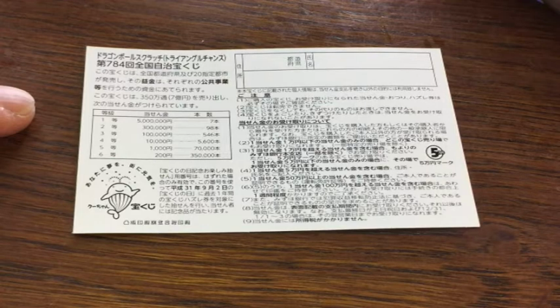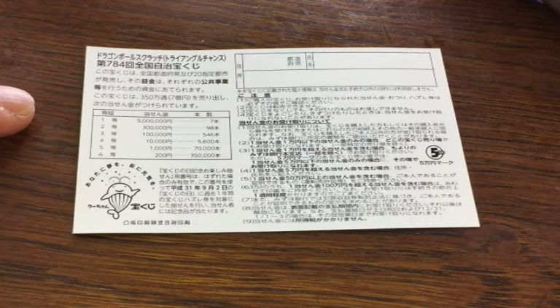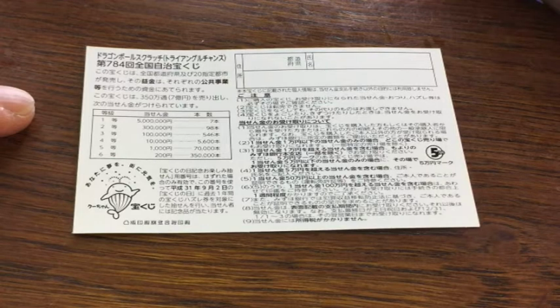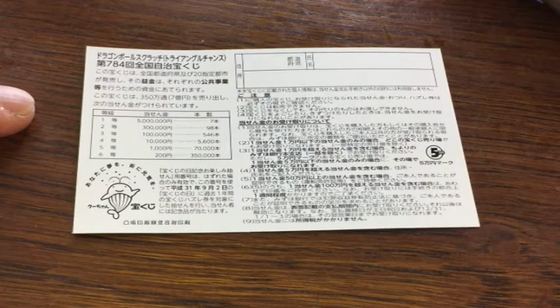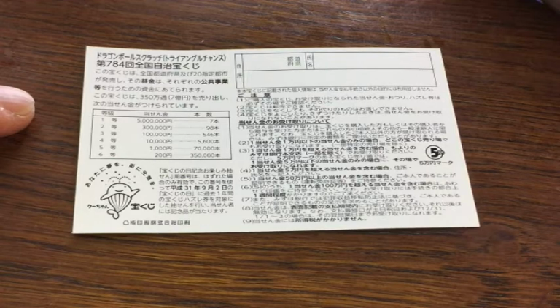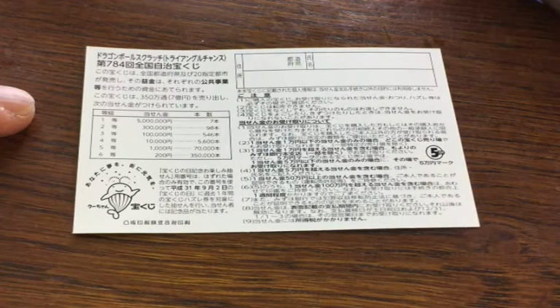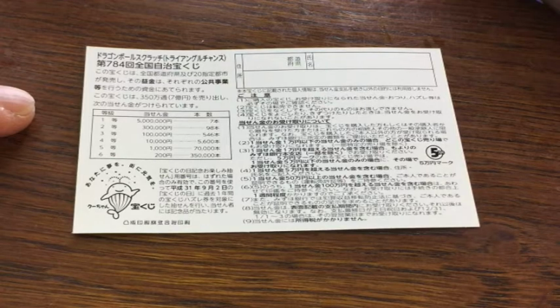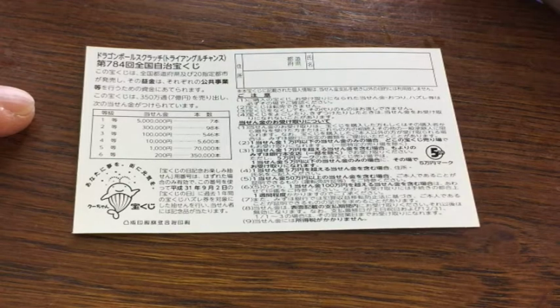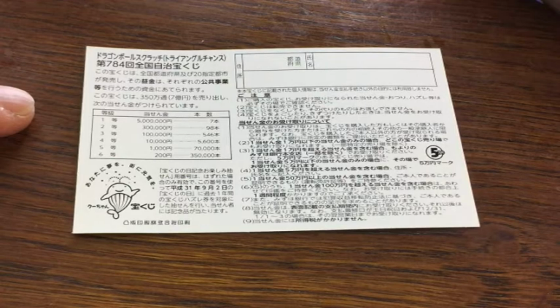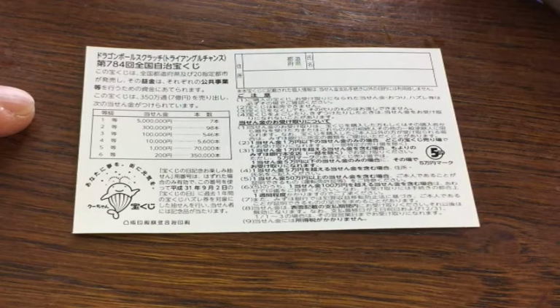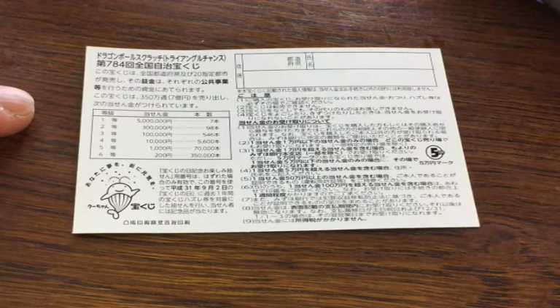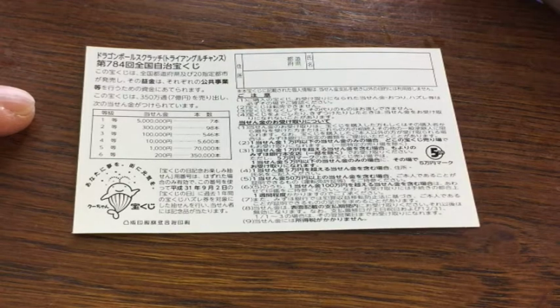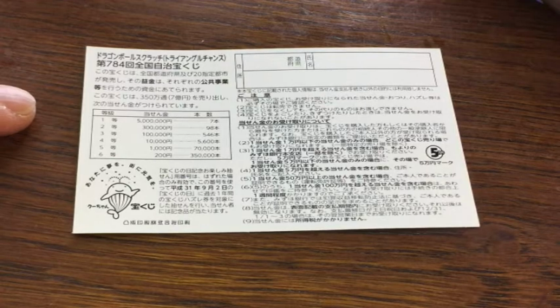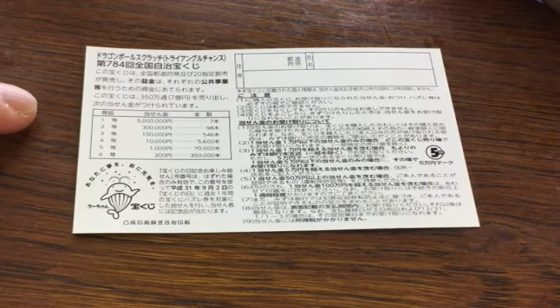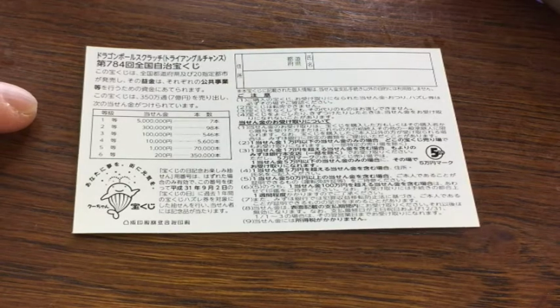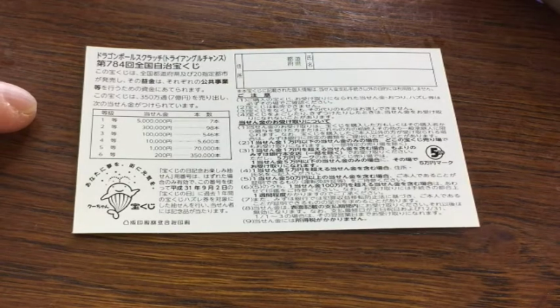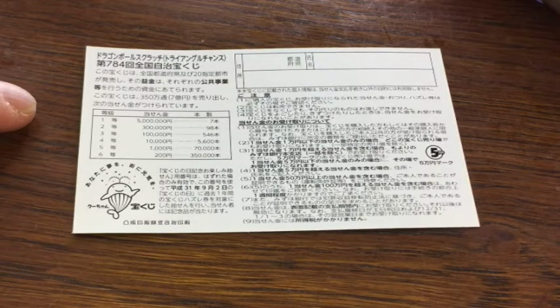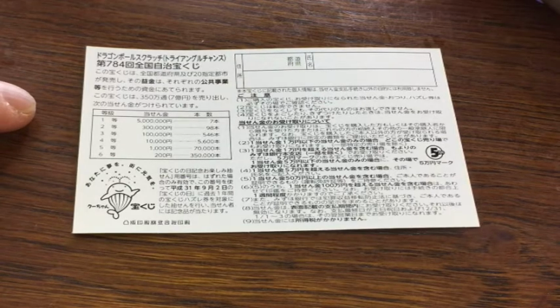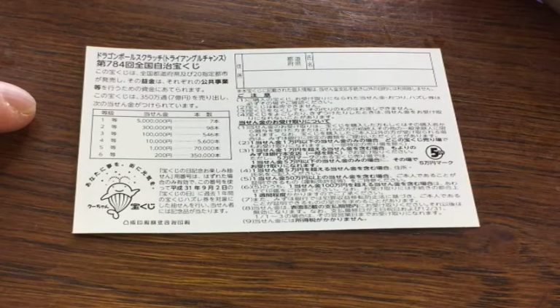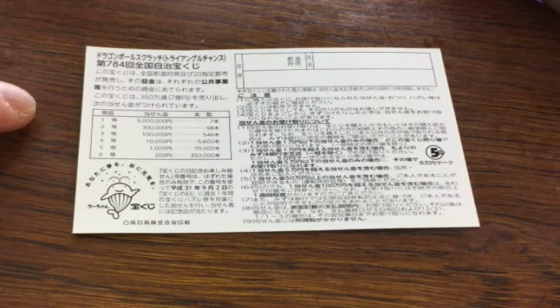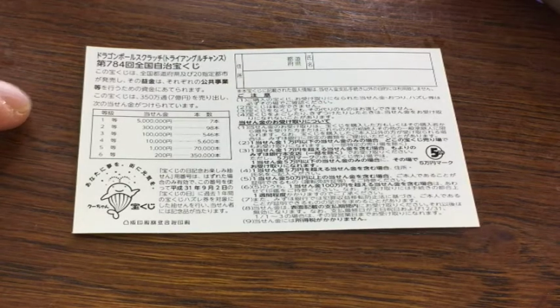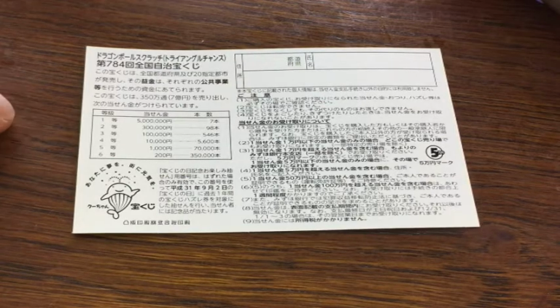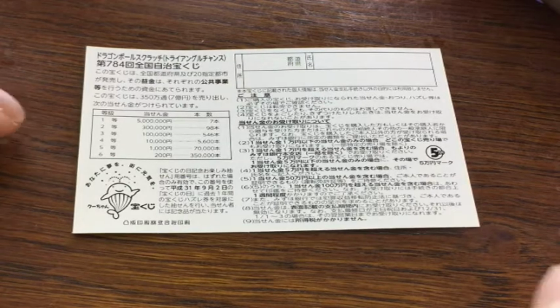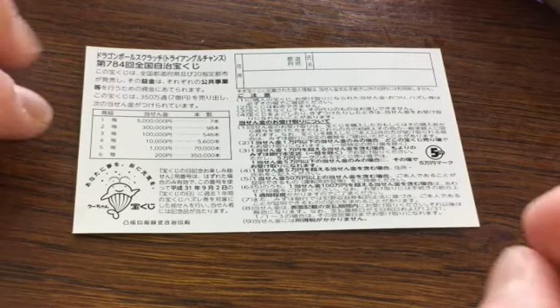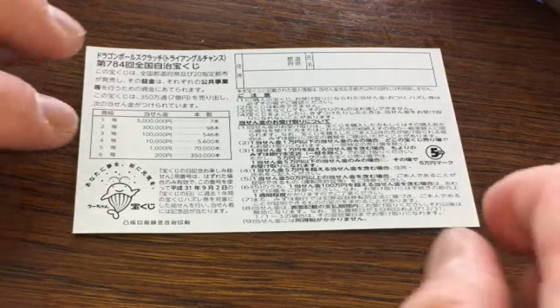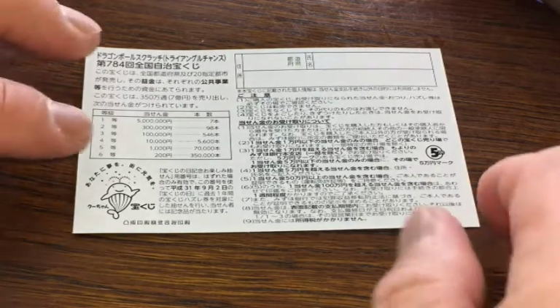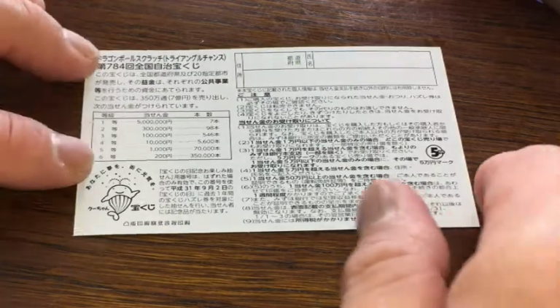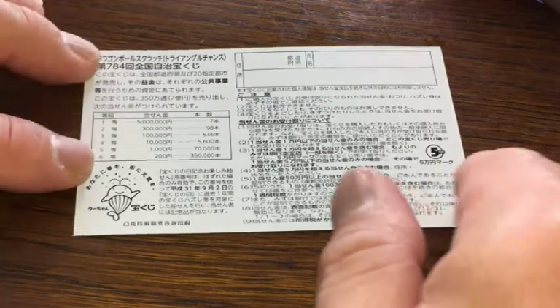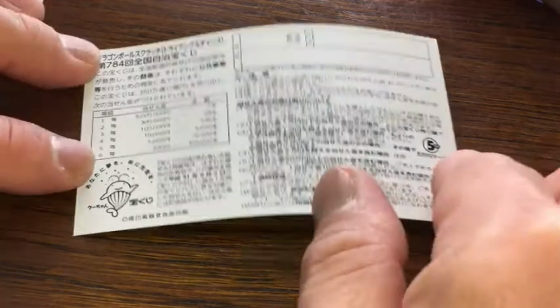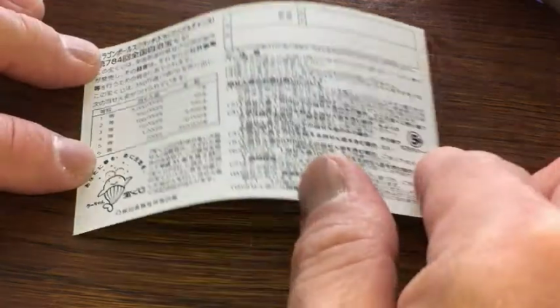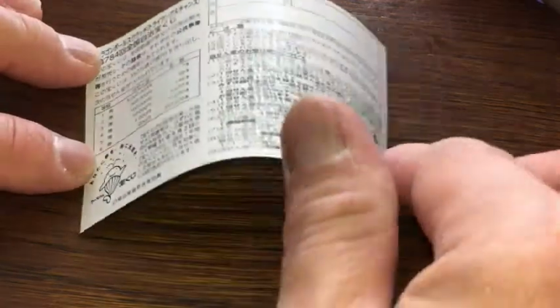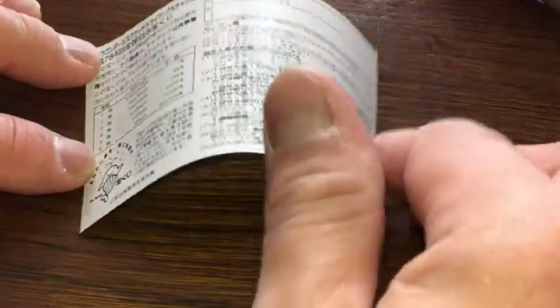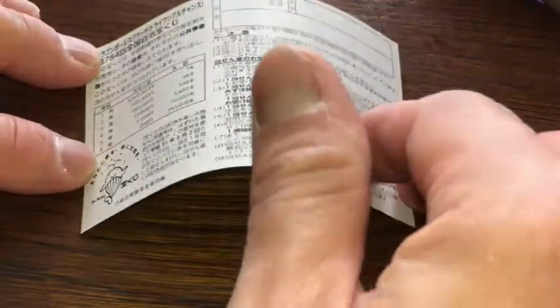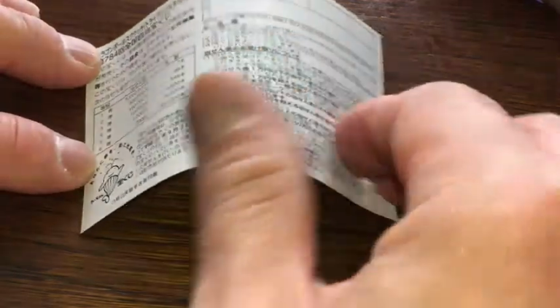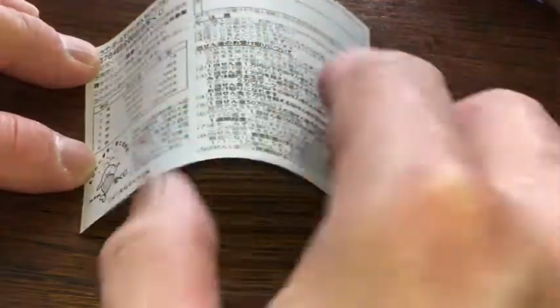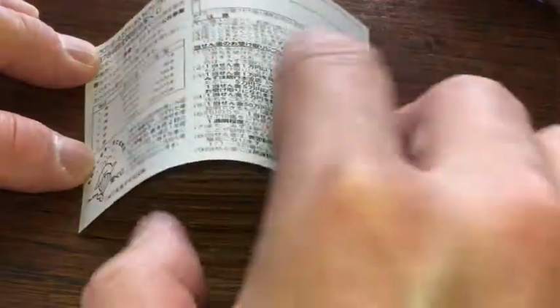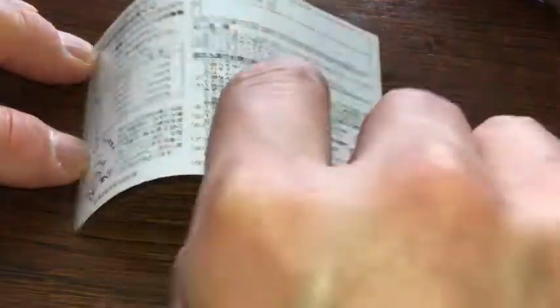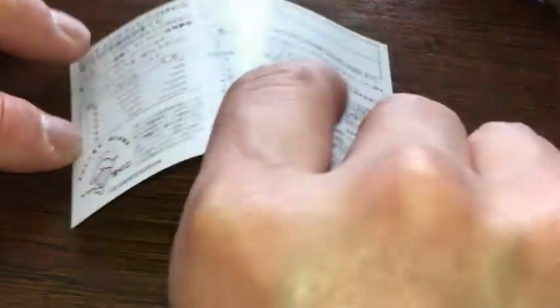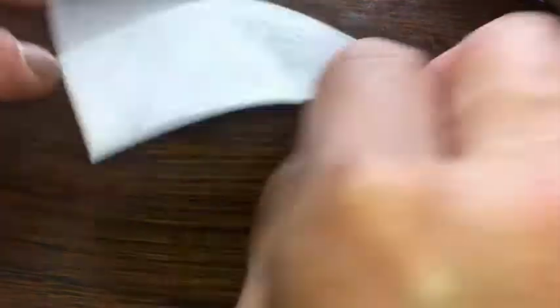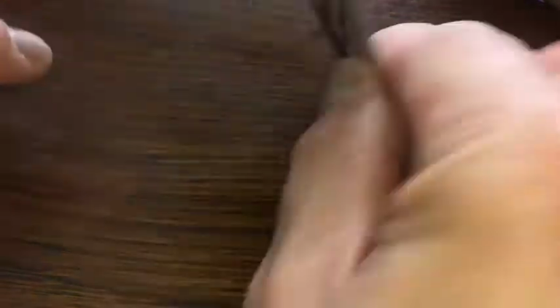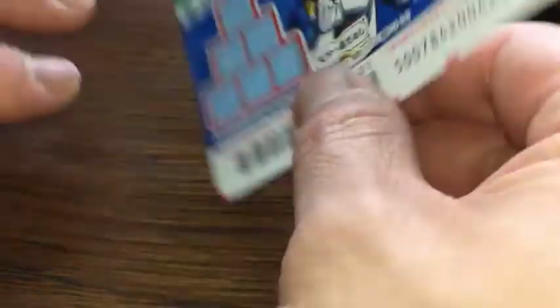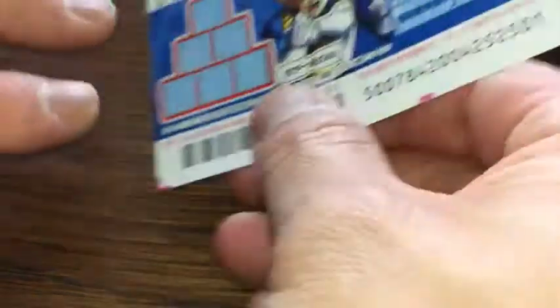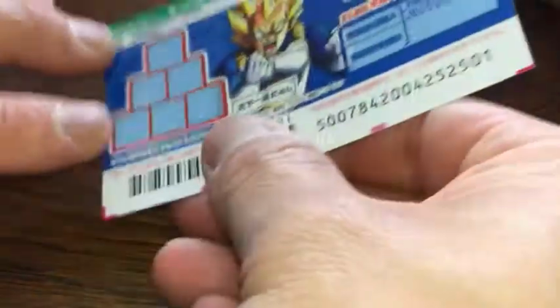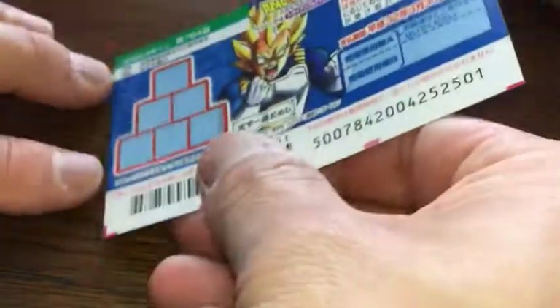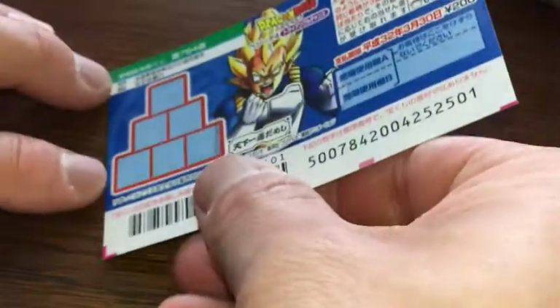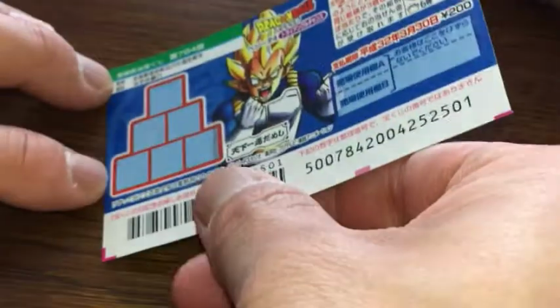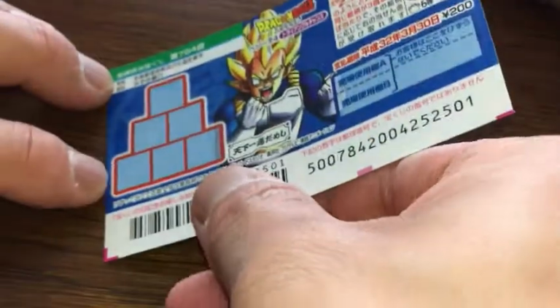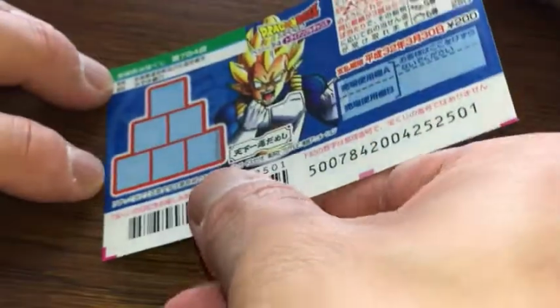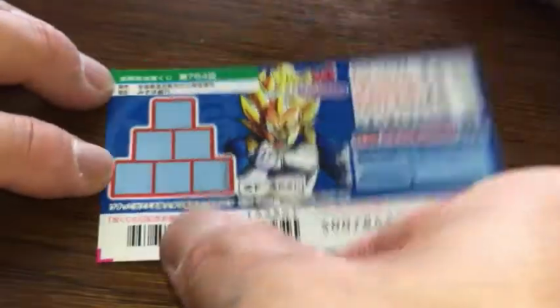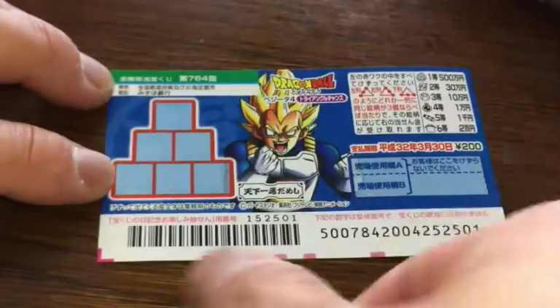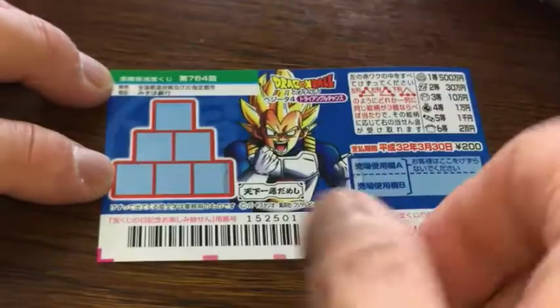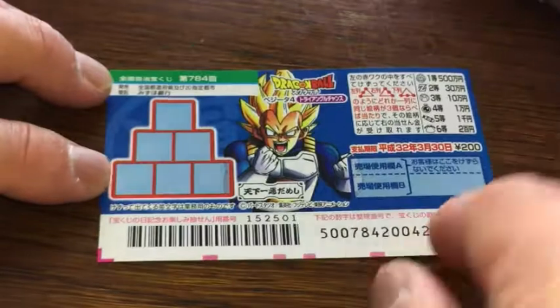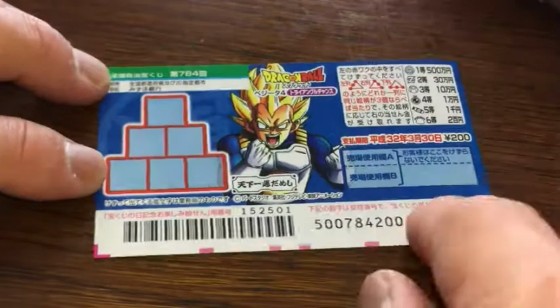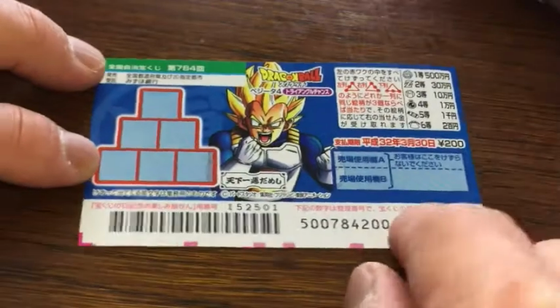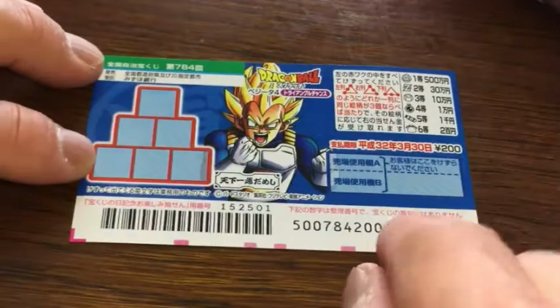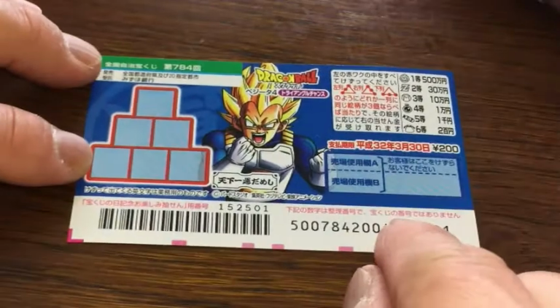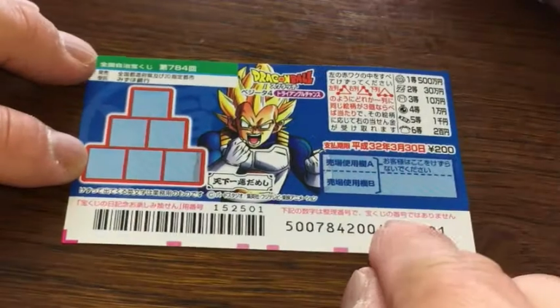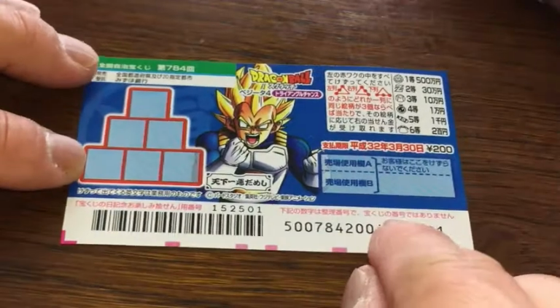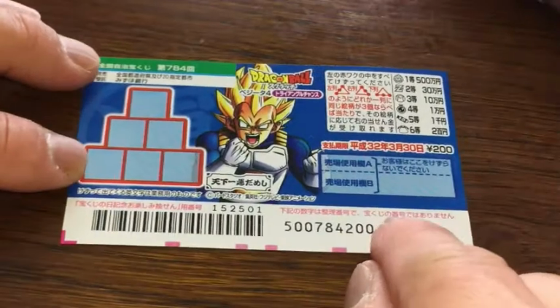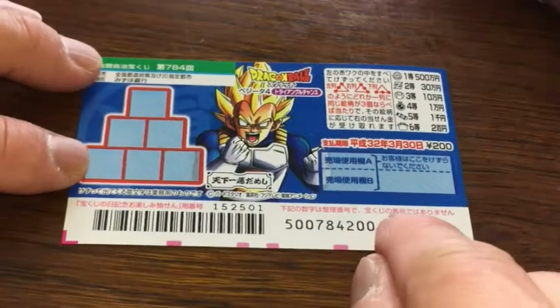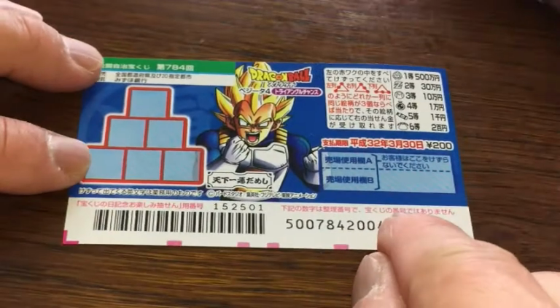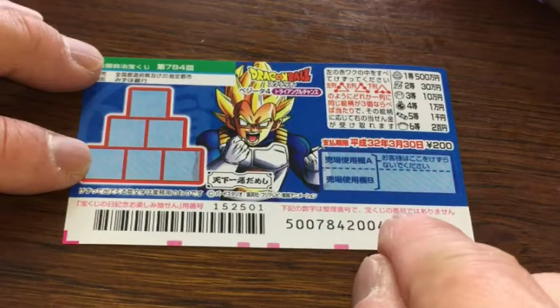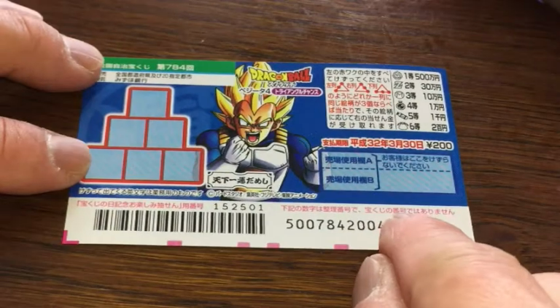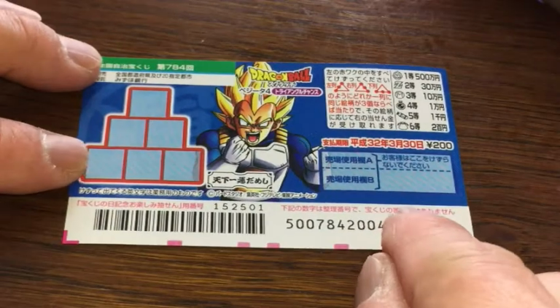All winnings are tax-free in Japan. I have one ticket, so wish me luck.